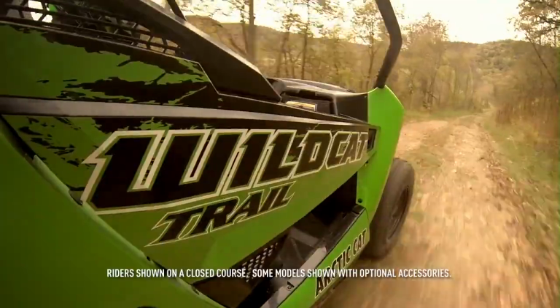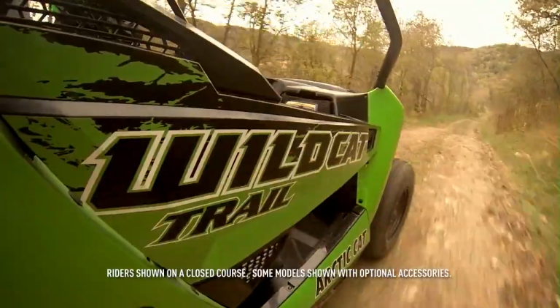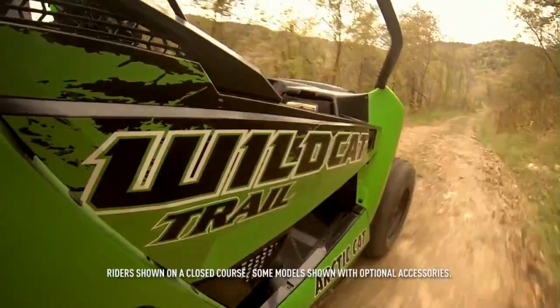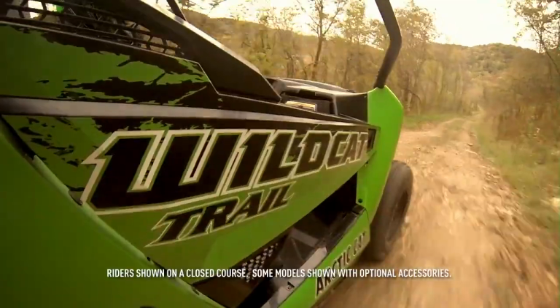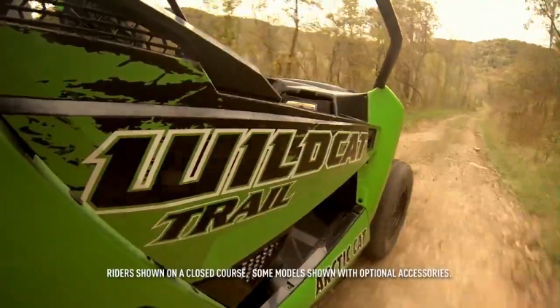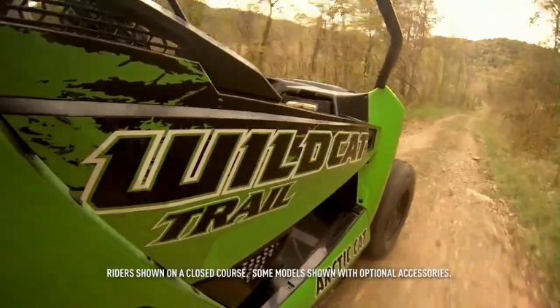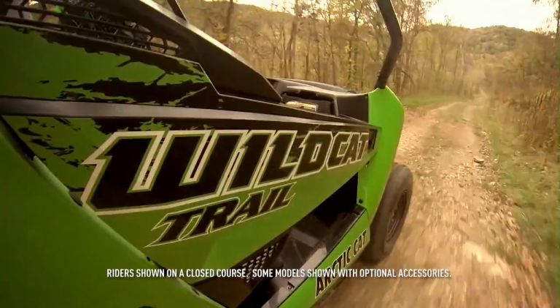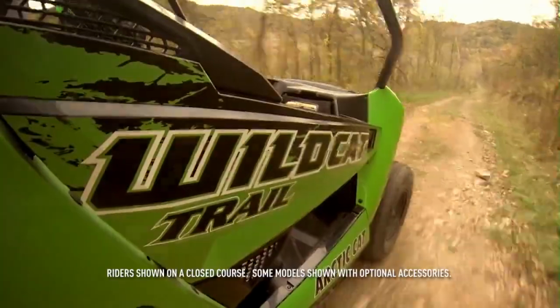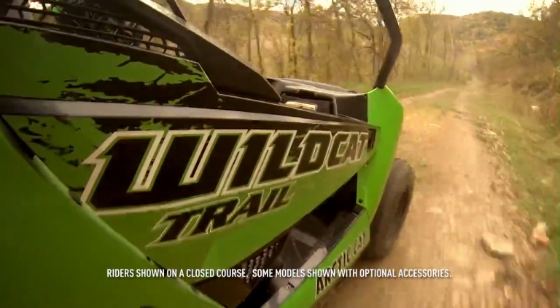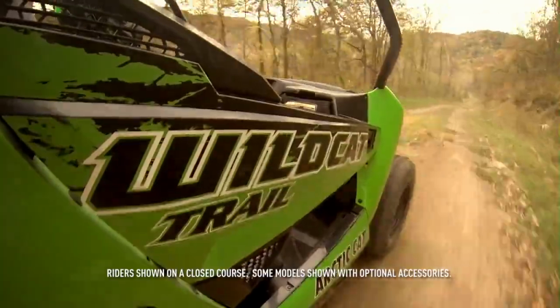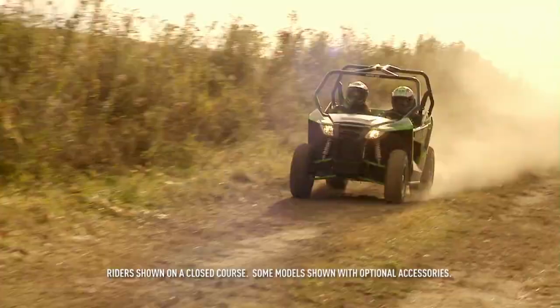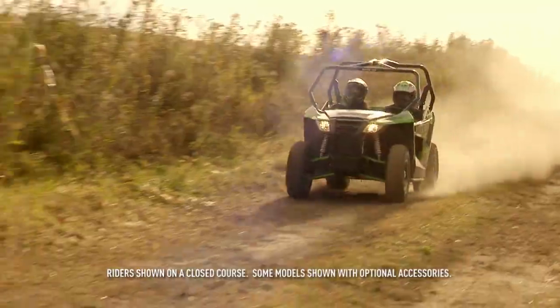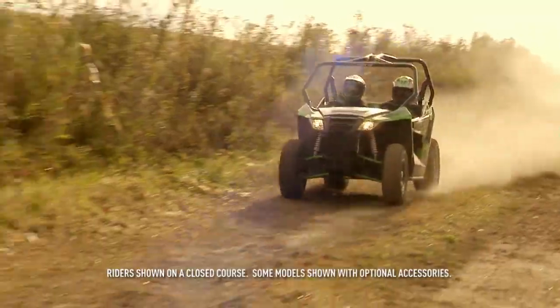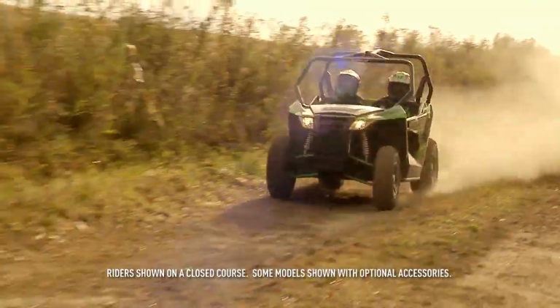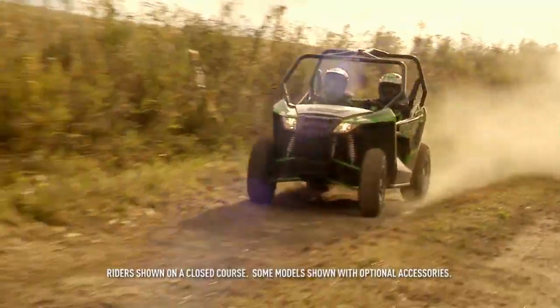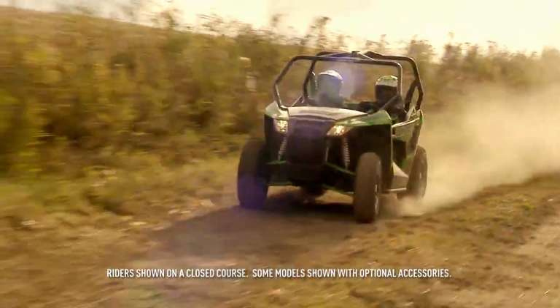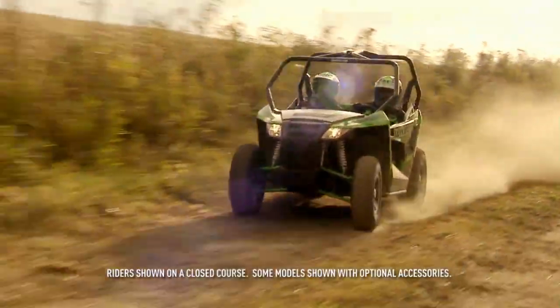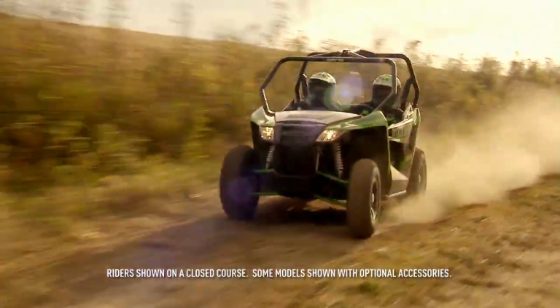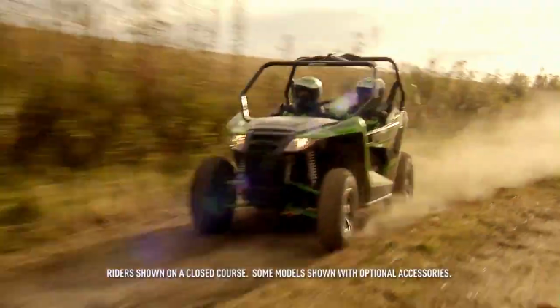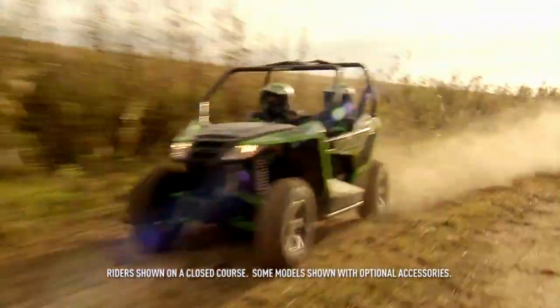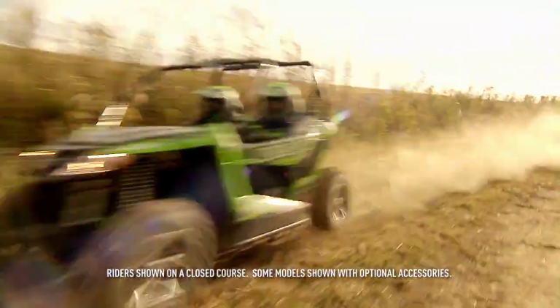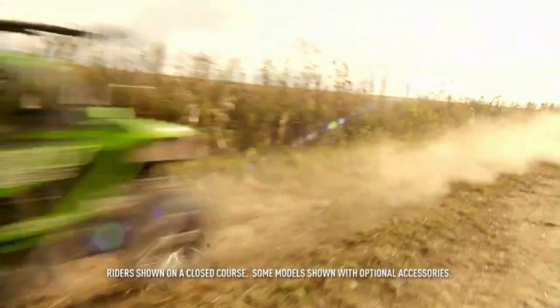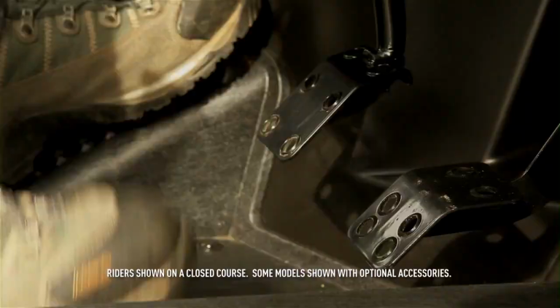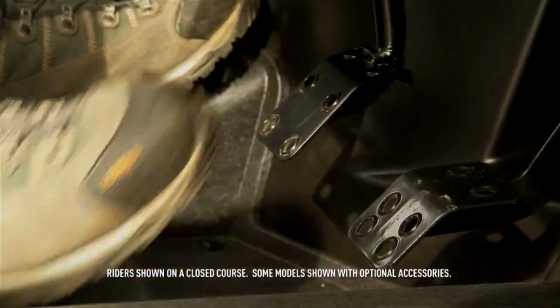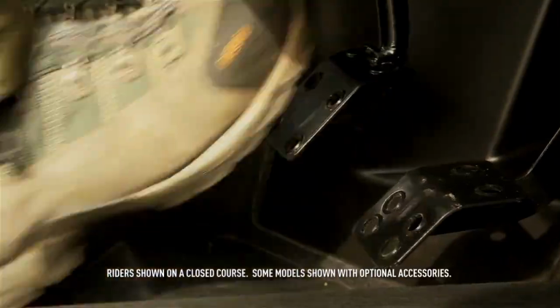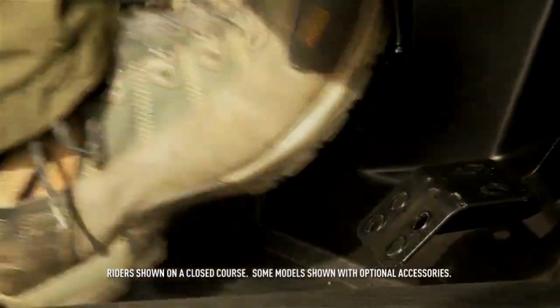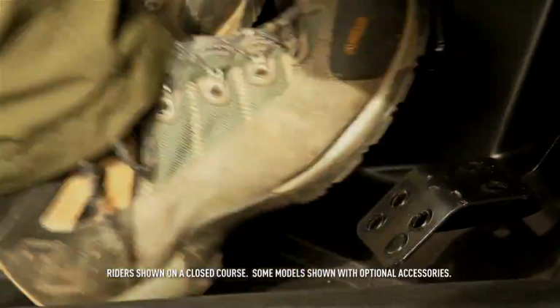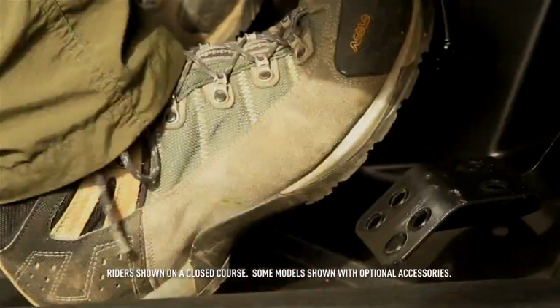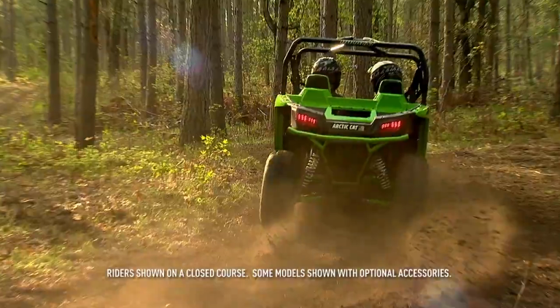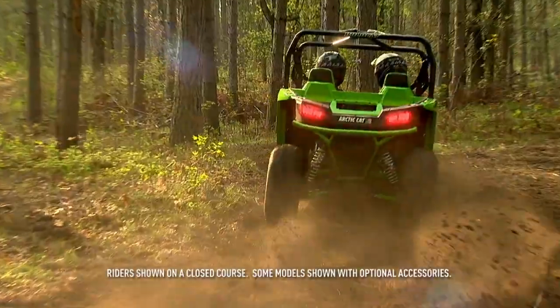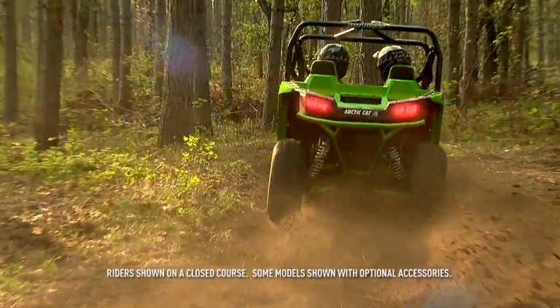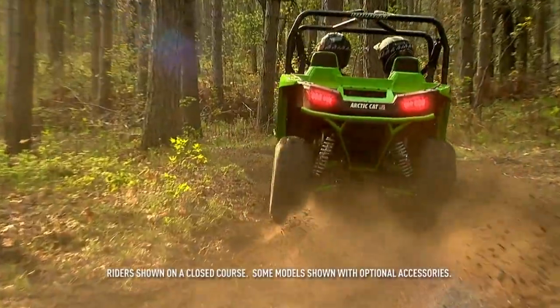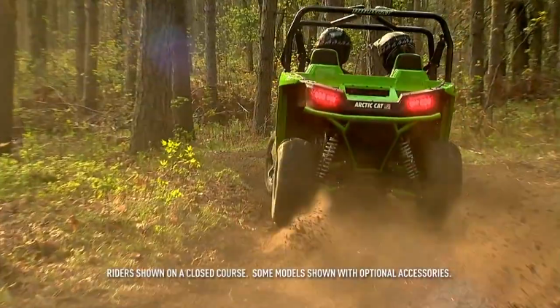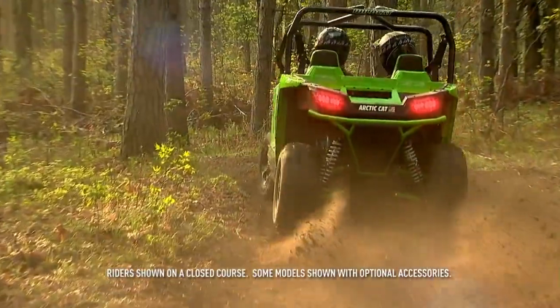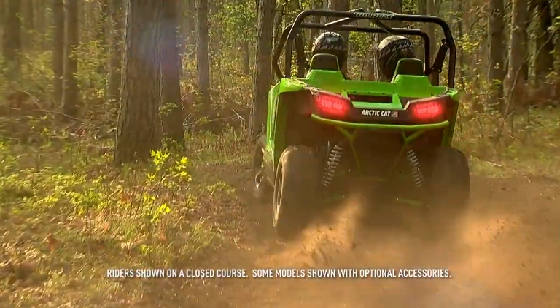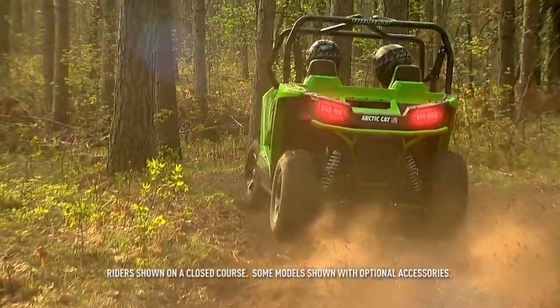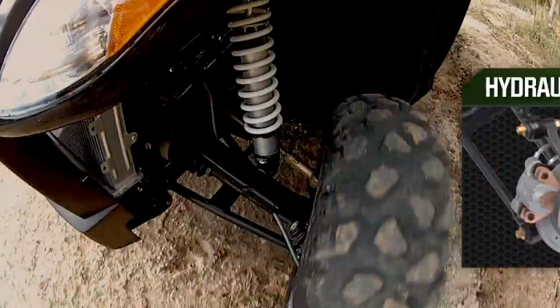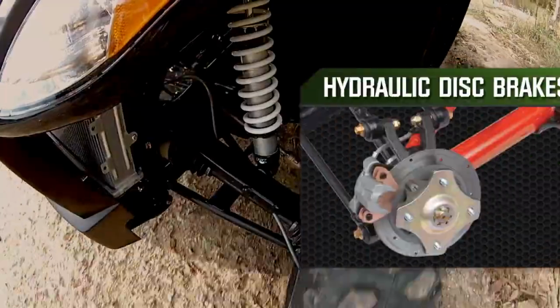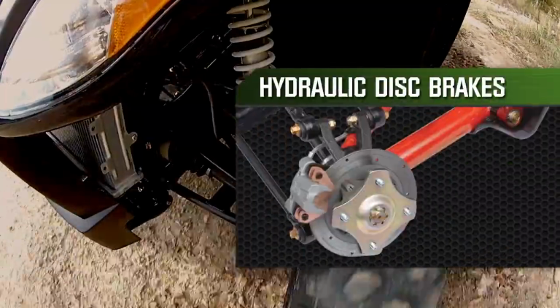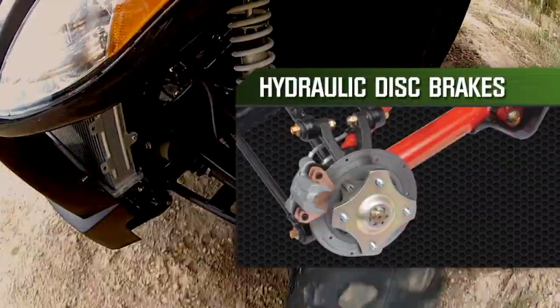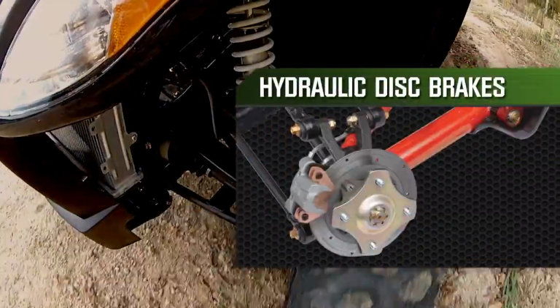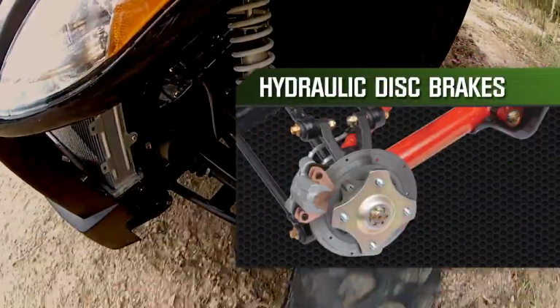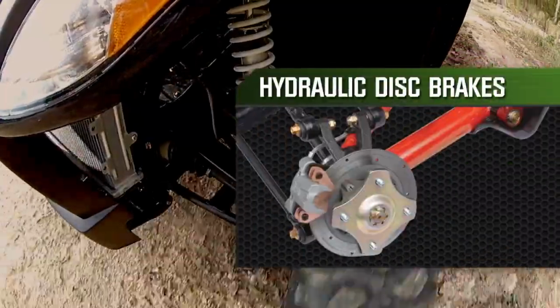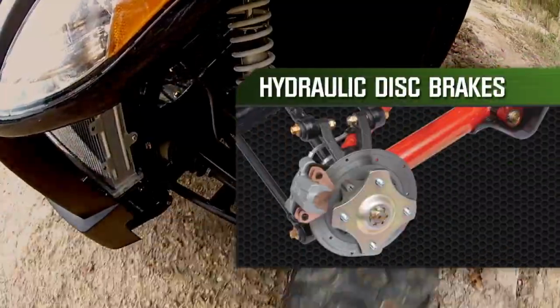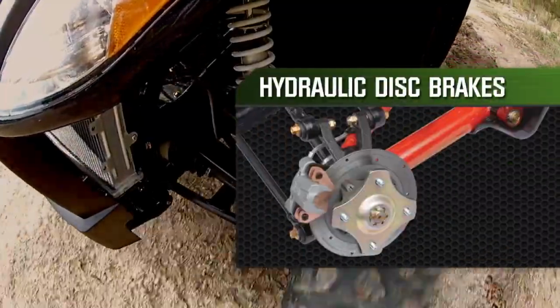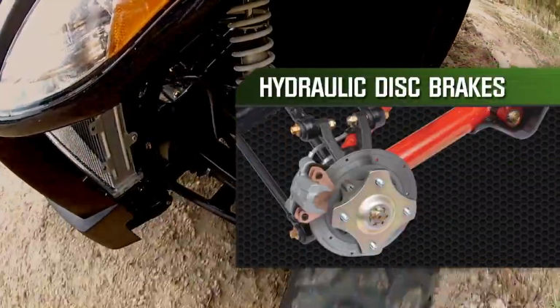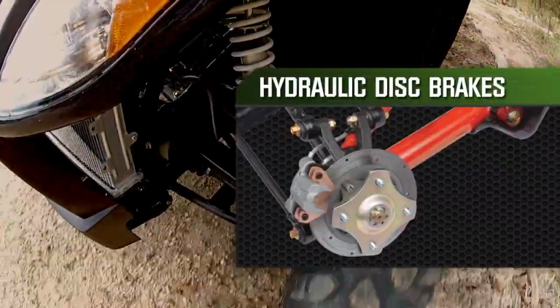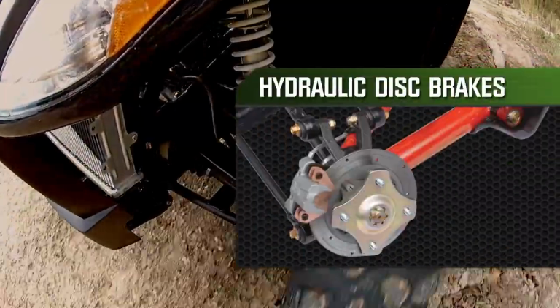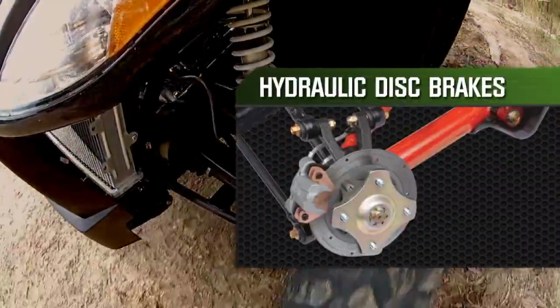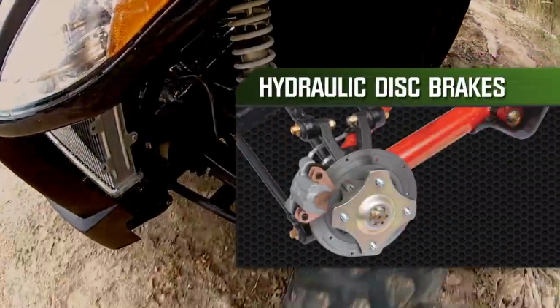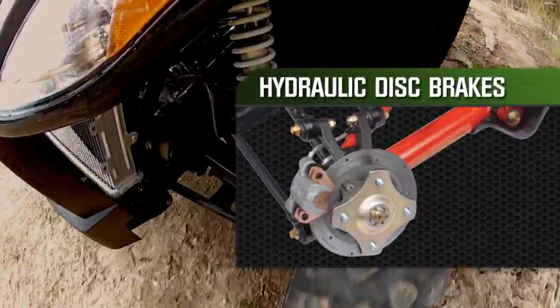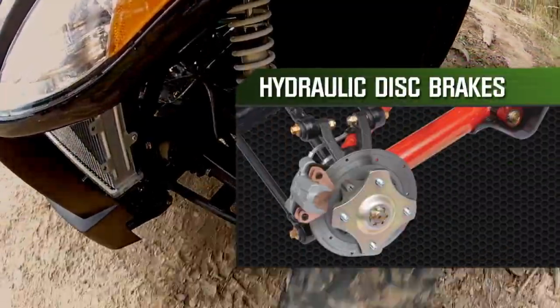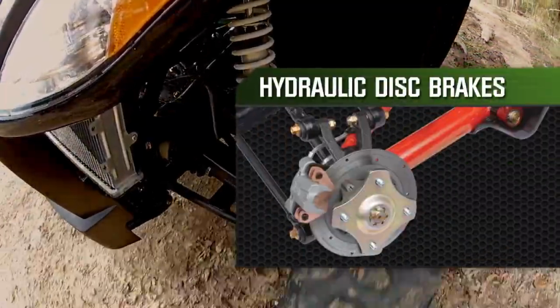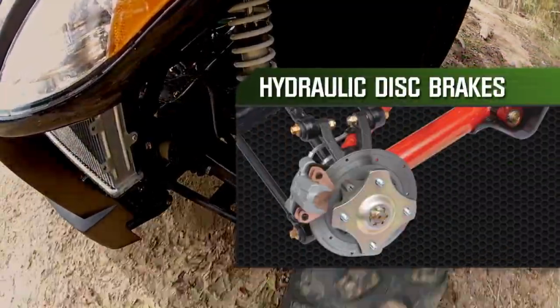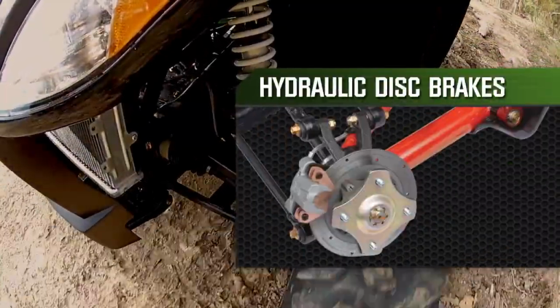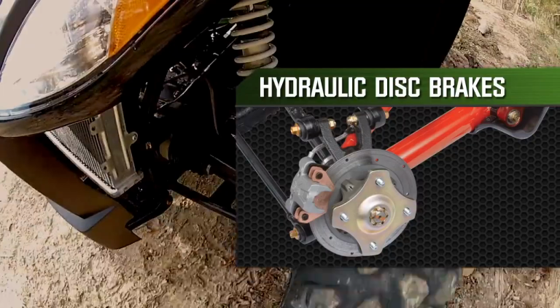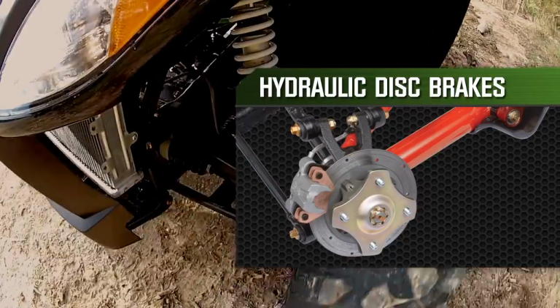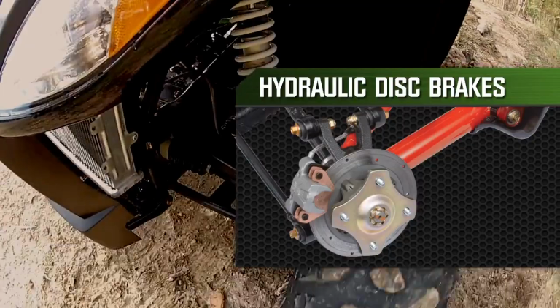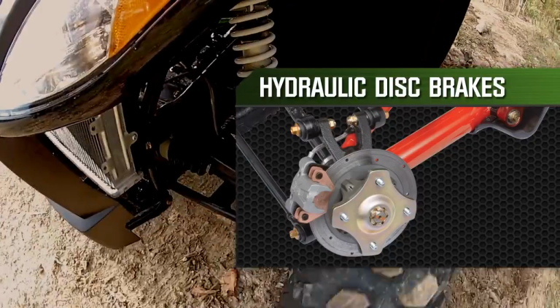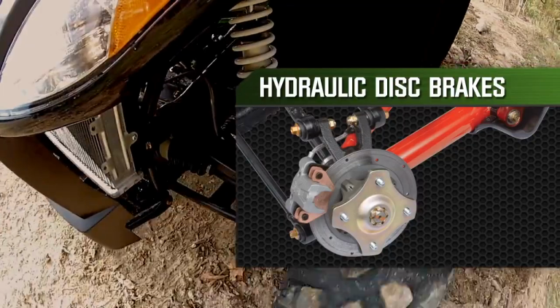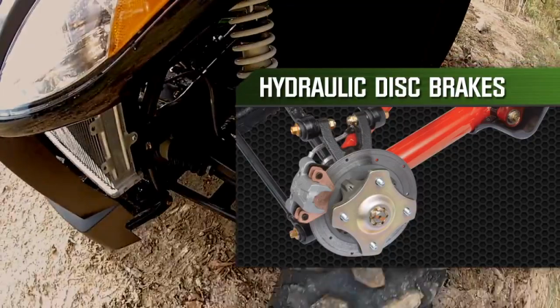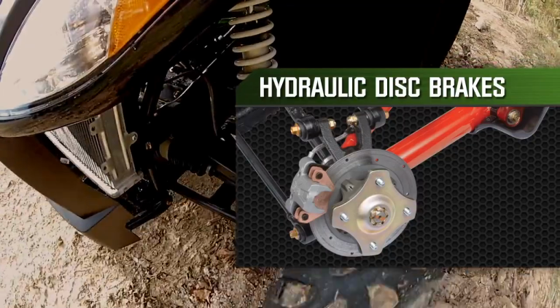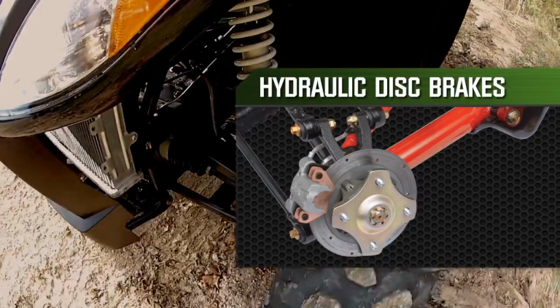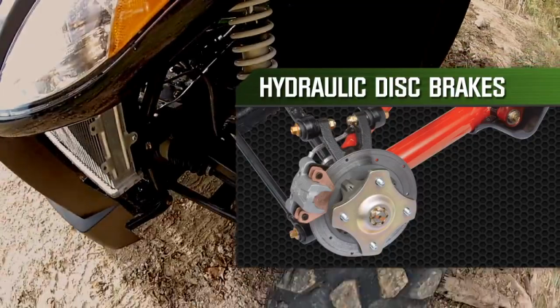And when you put all that power to the ground, you need something to stop it — that's why the Wildcat Trail has hydraulic disc brakes all the way around.